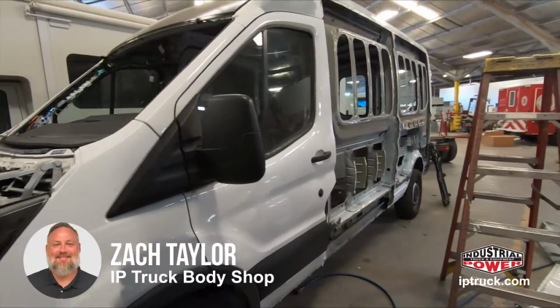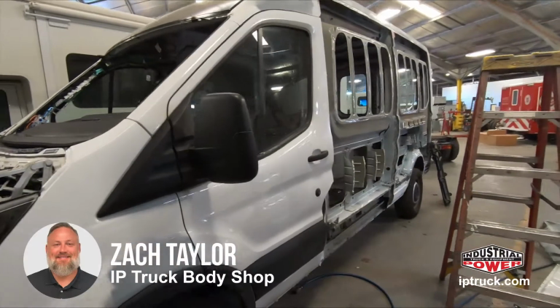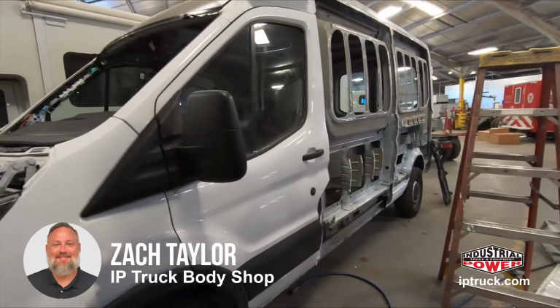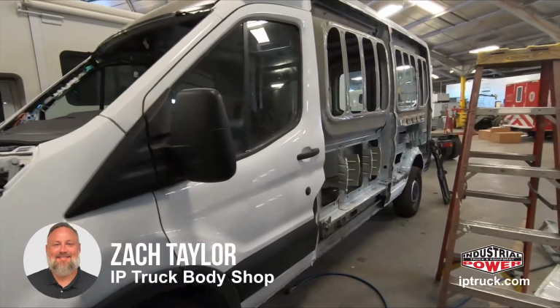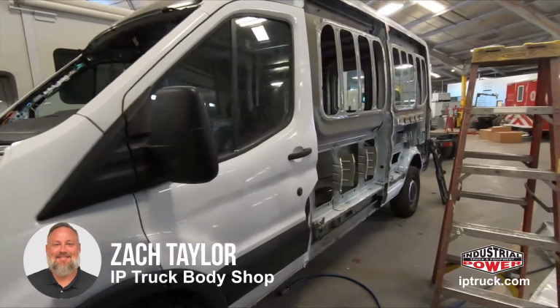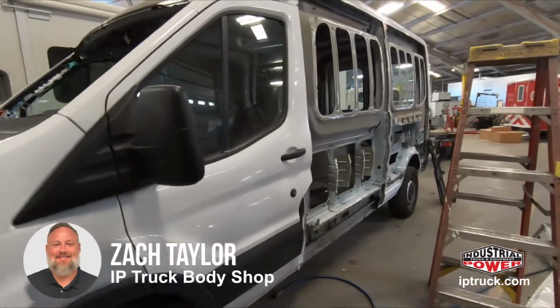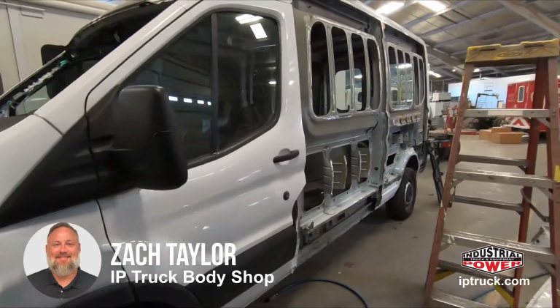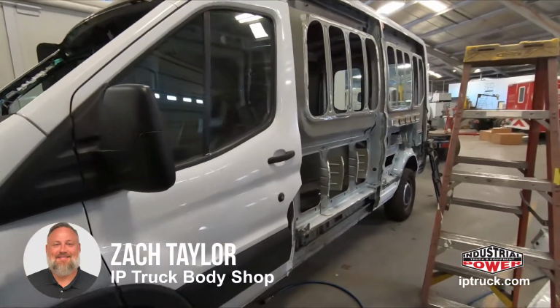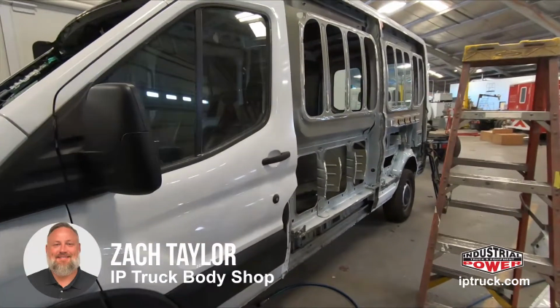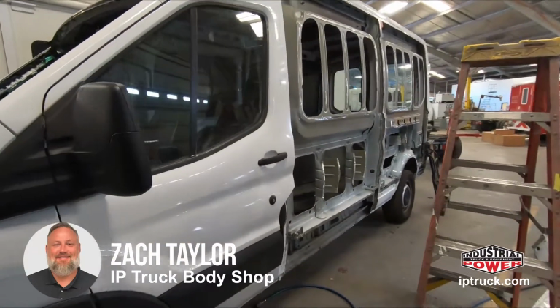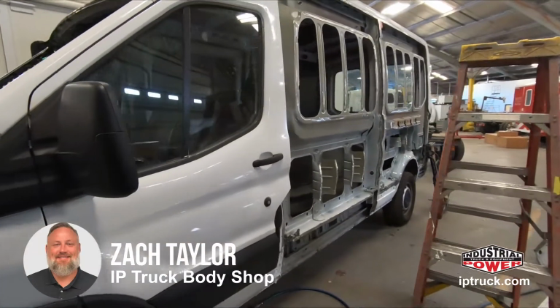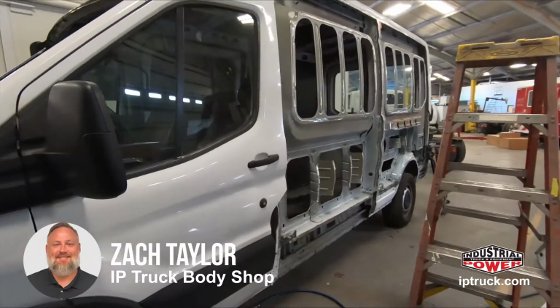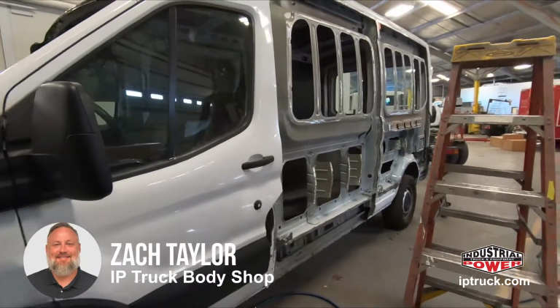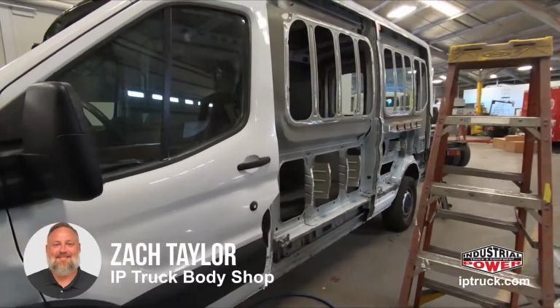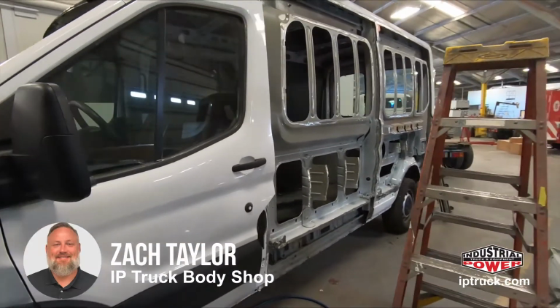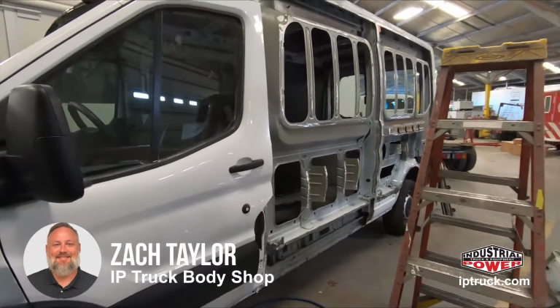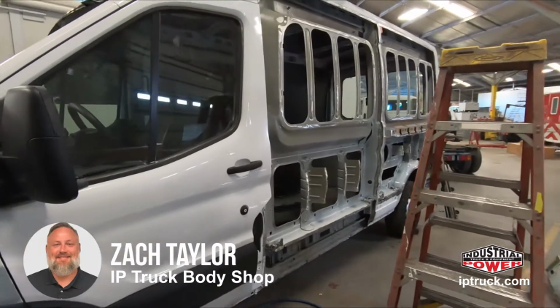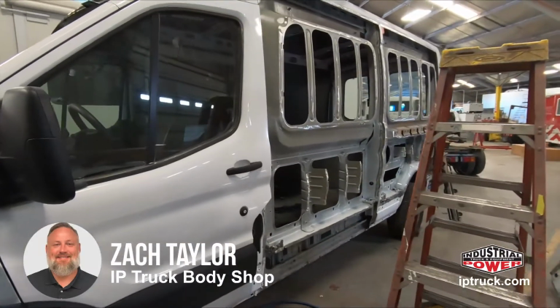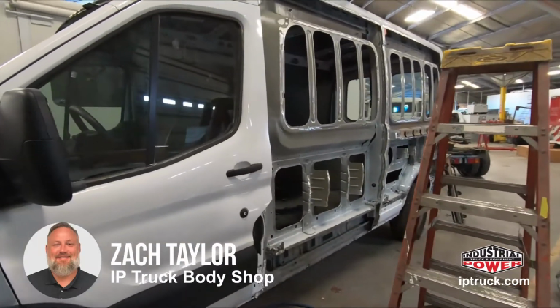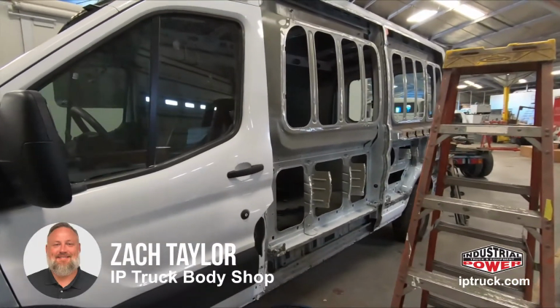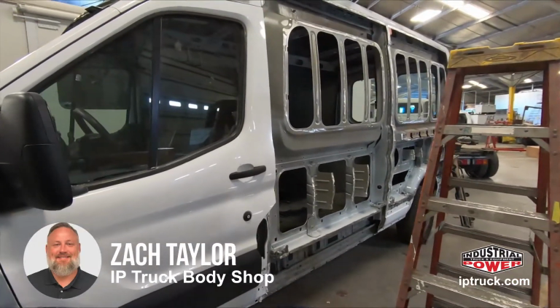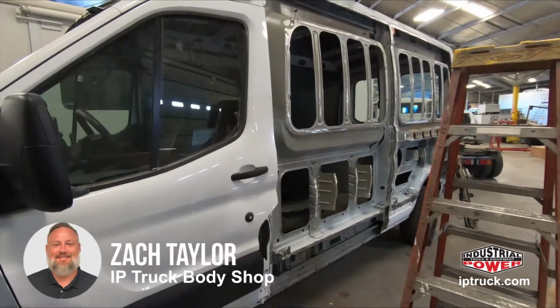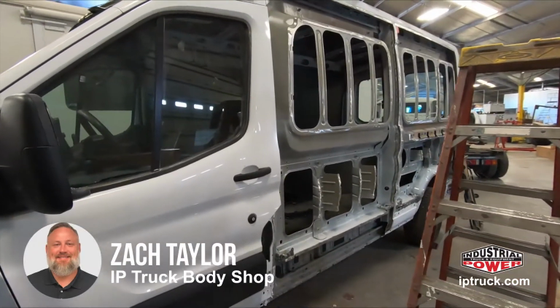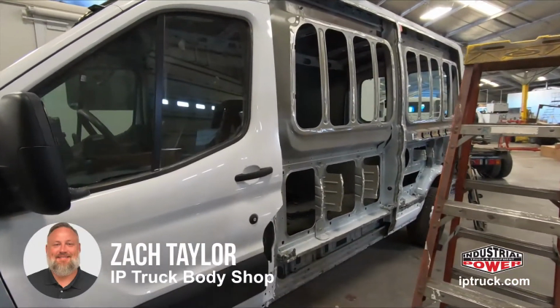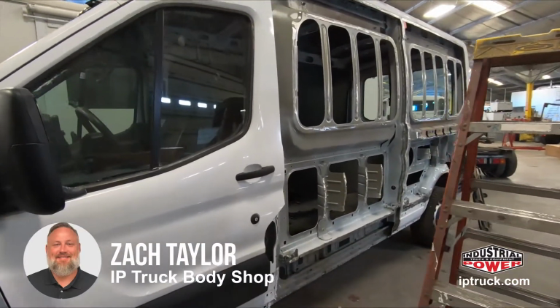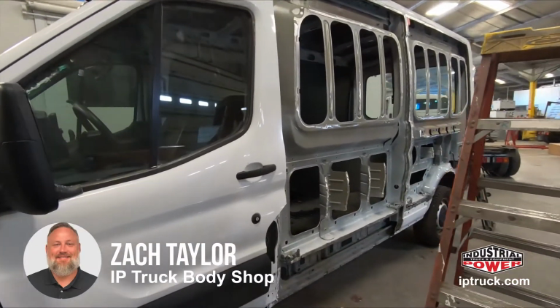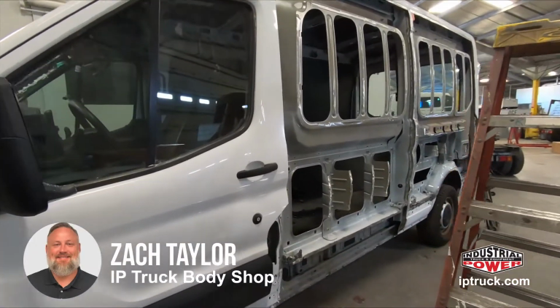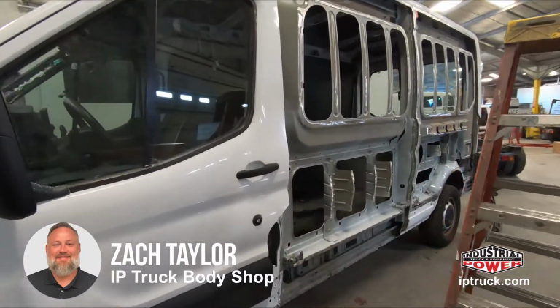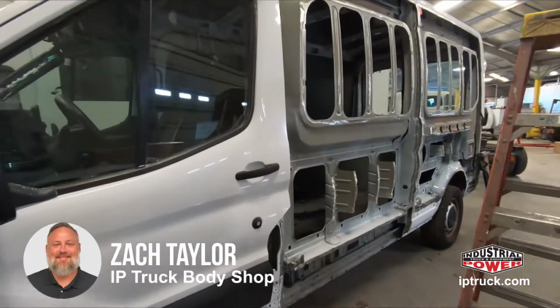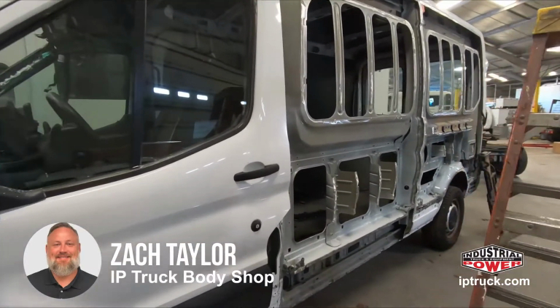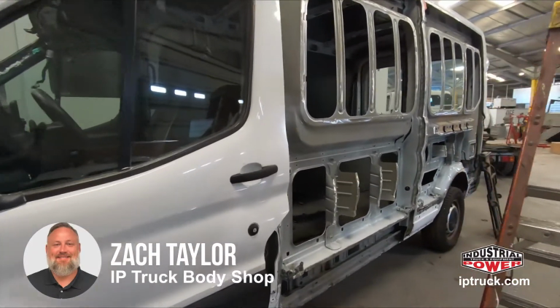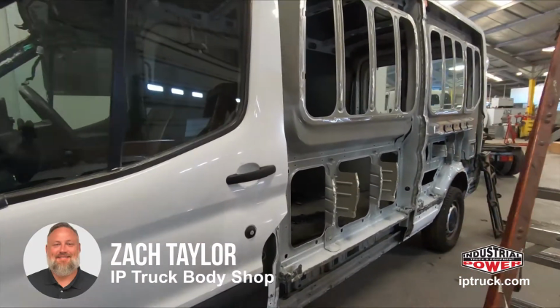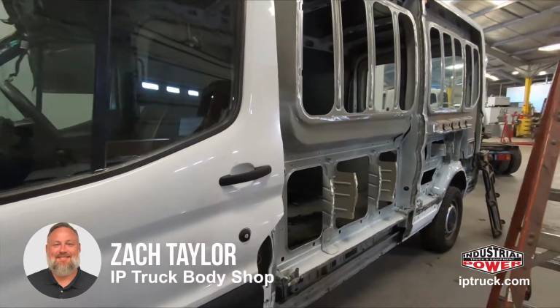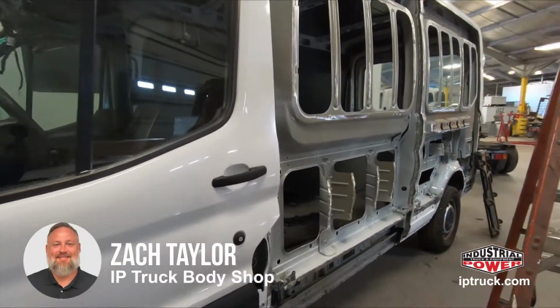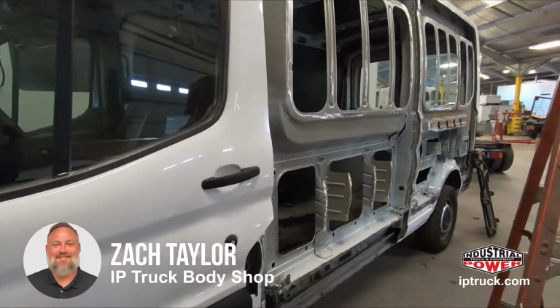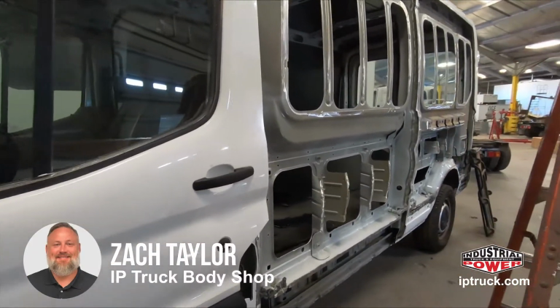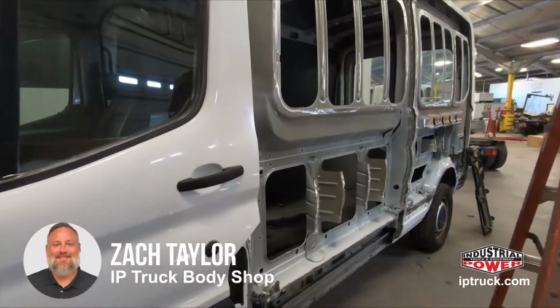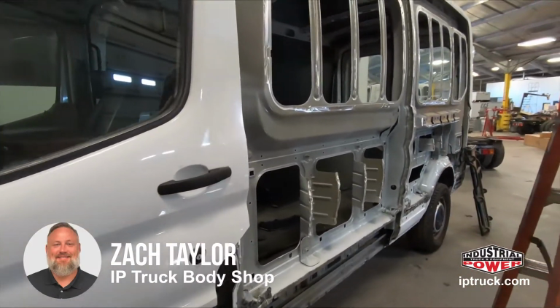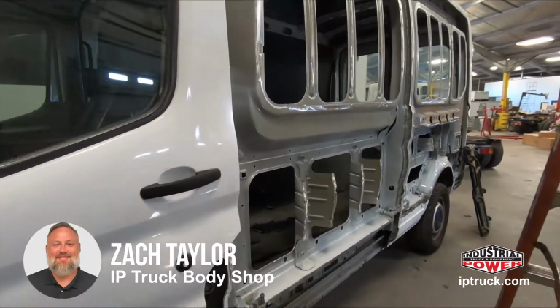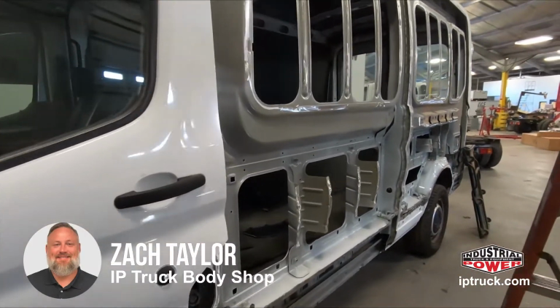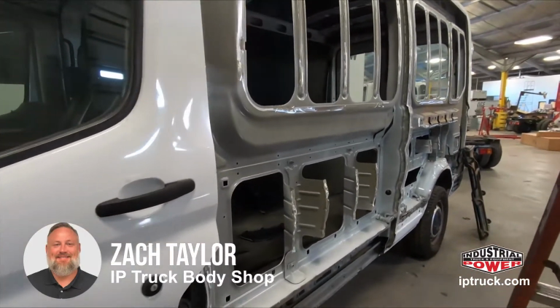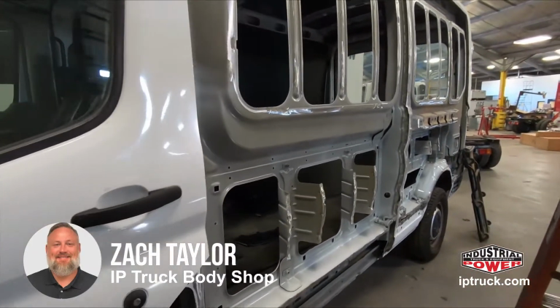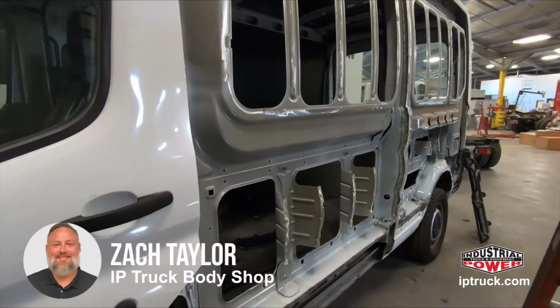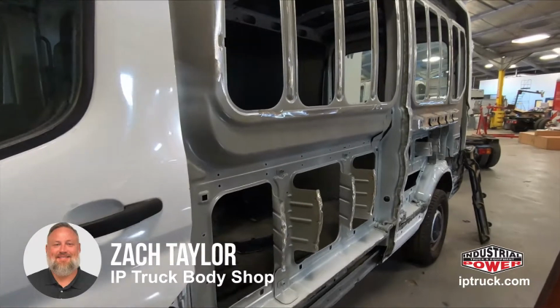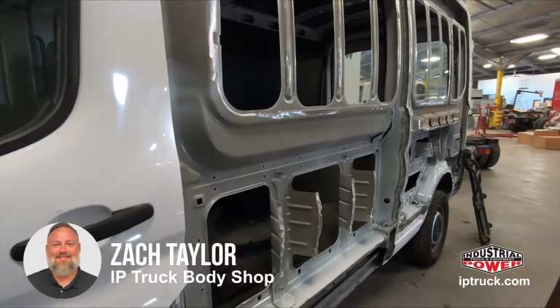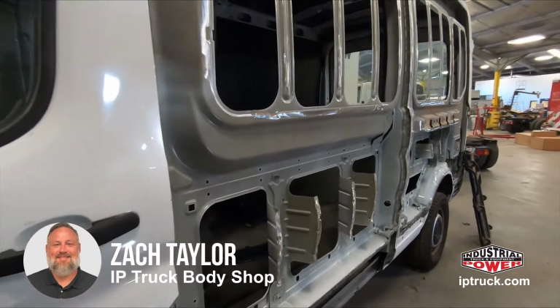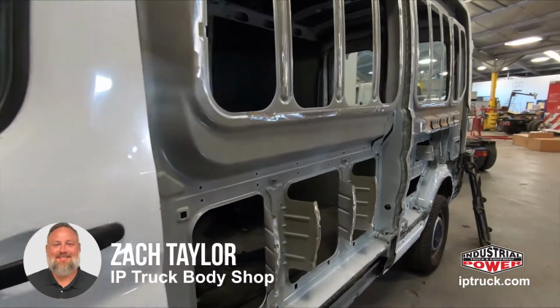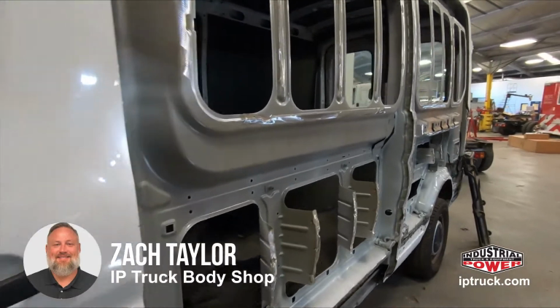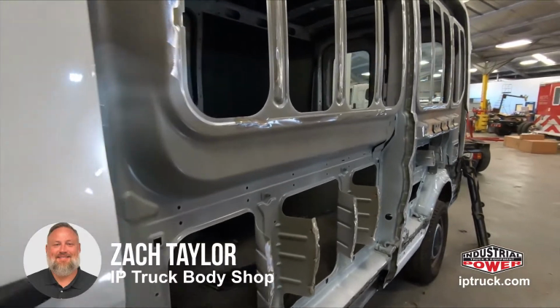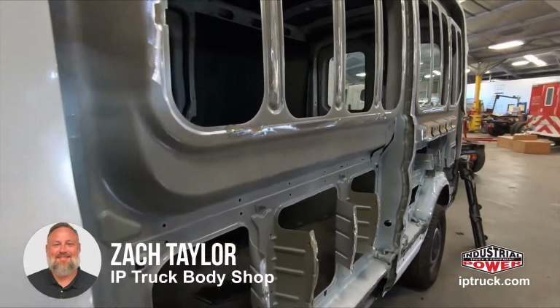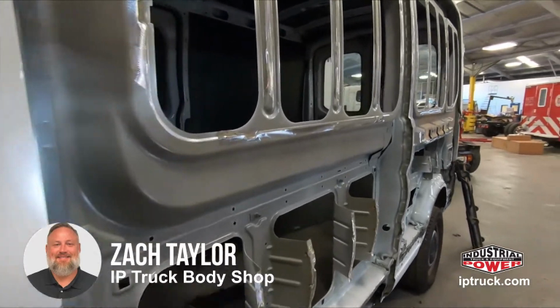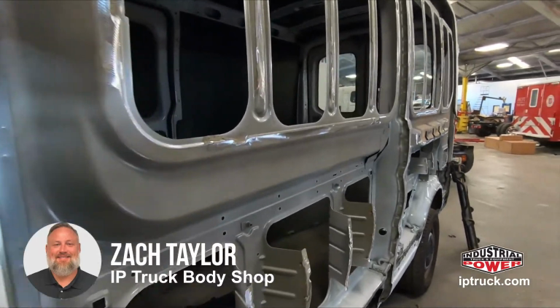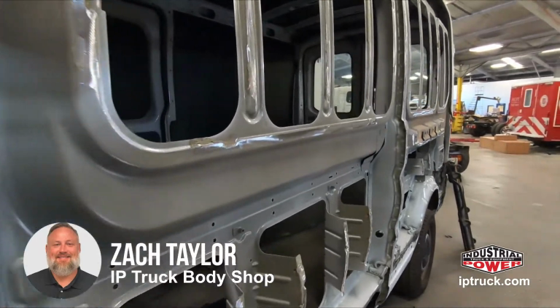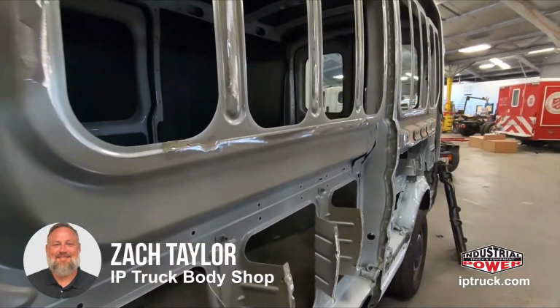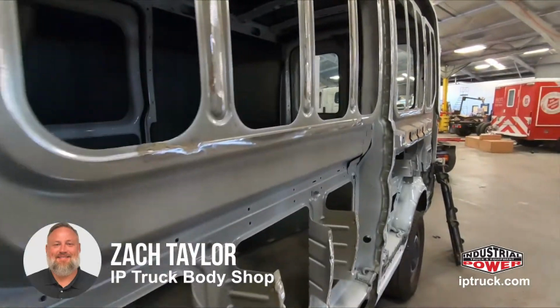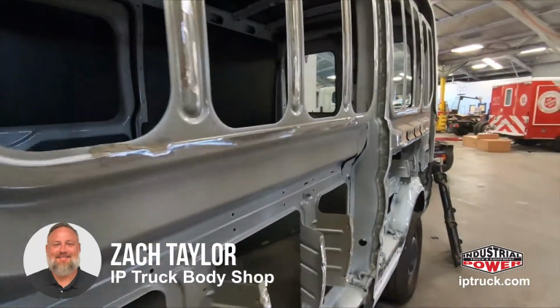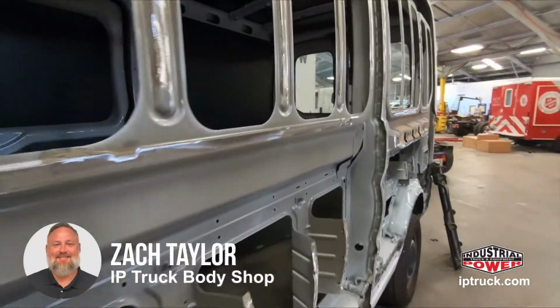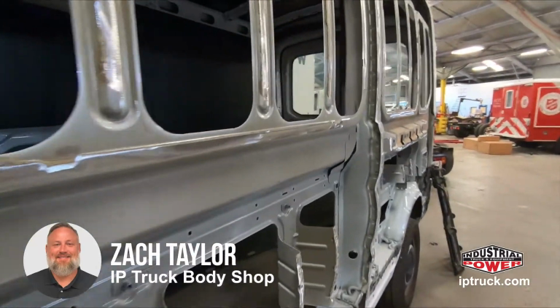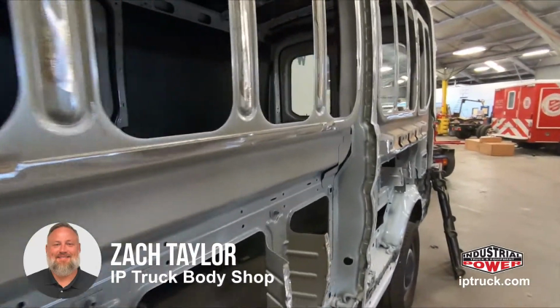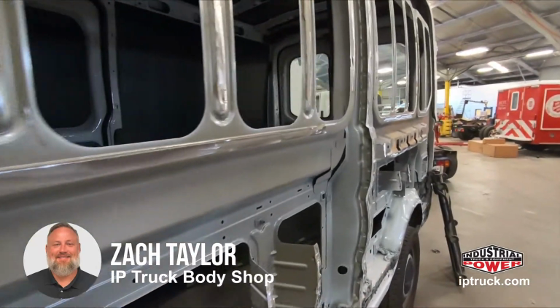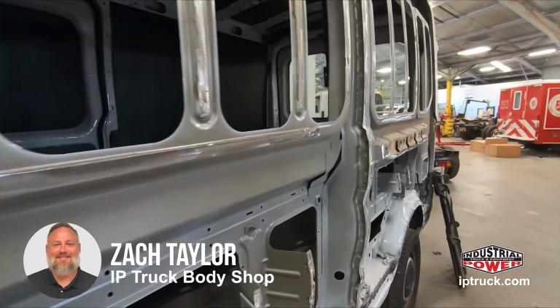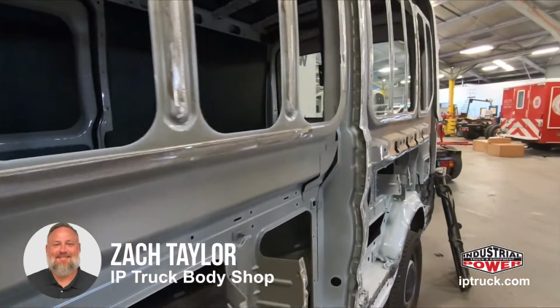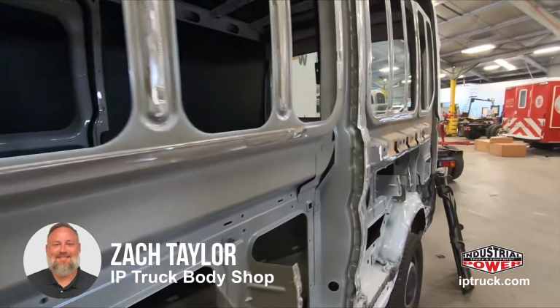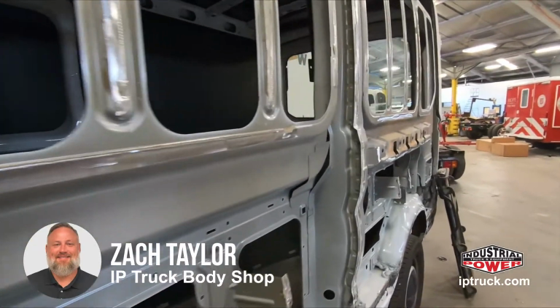Again, this is Zach at IP Truck Body Shop. If you guys have any questions, you can visit us at iptruck.com. Thank you so much.